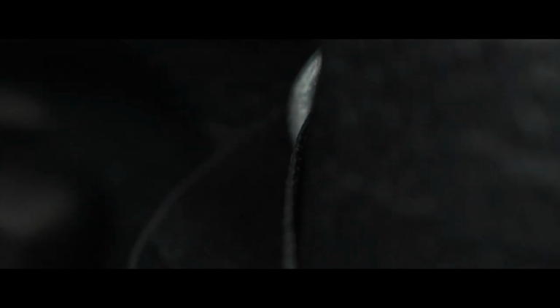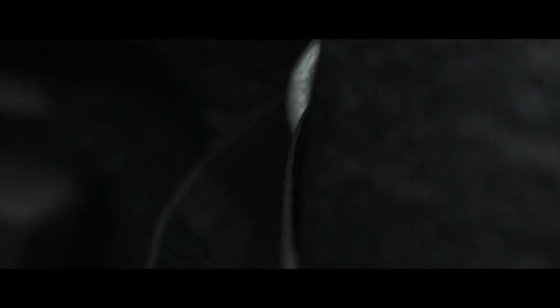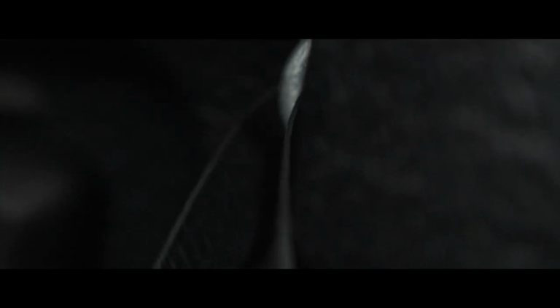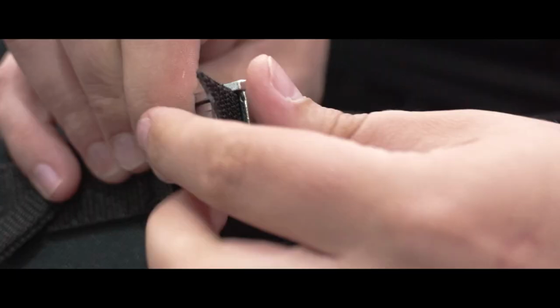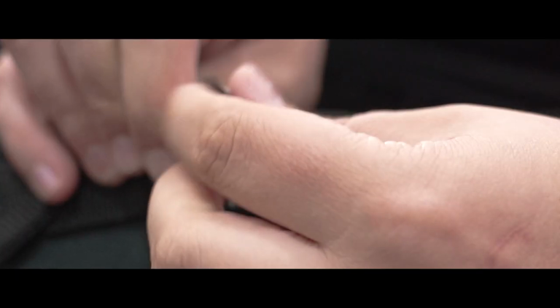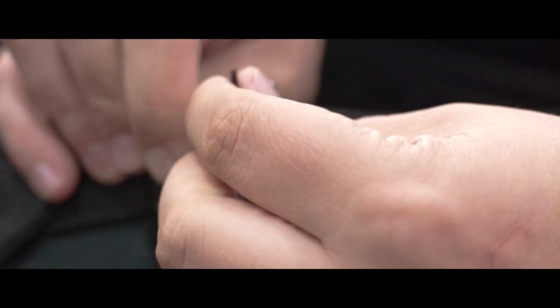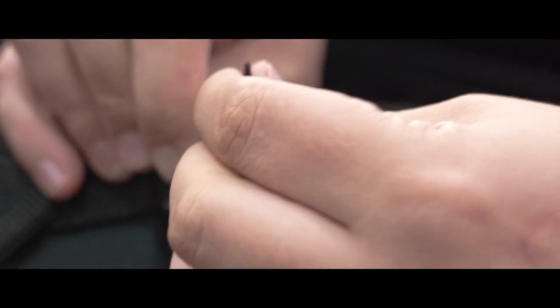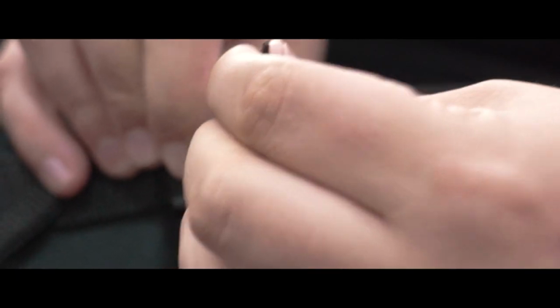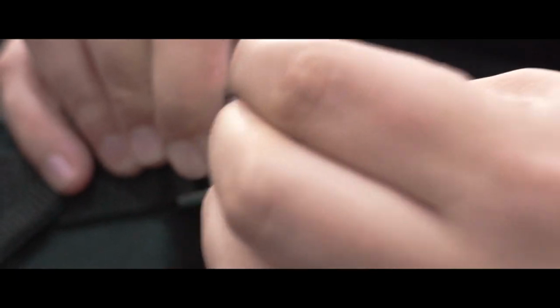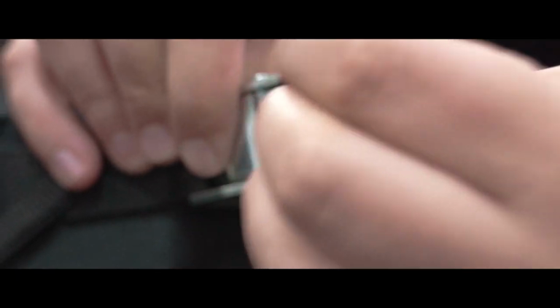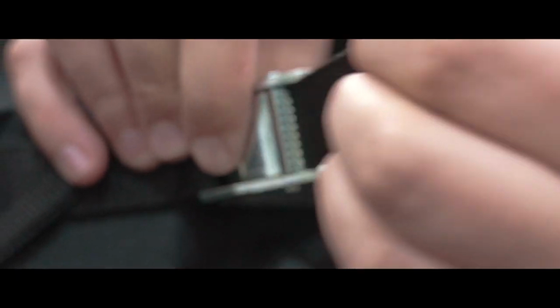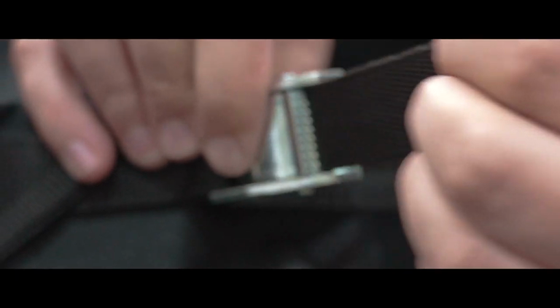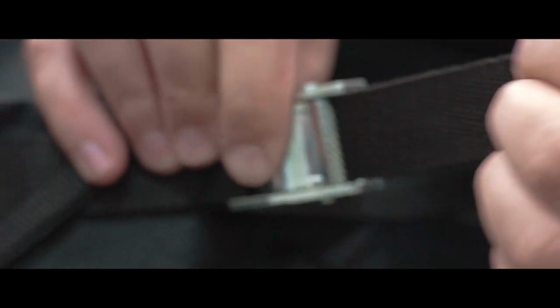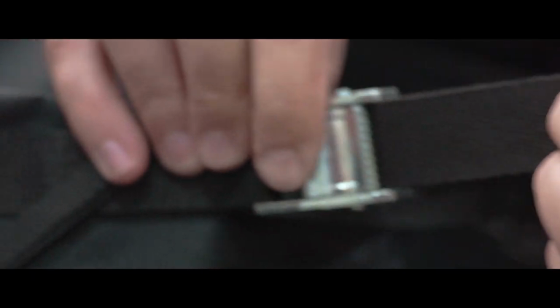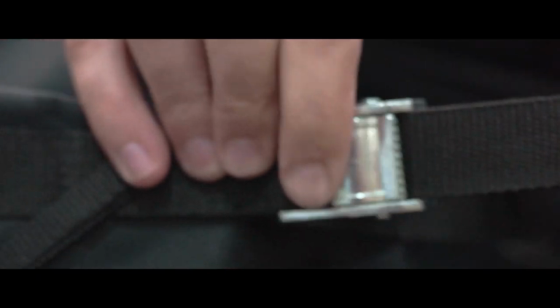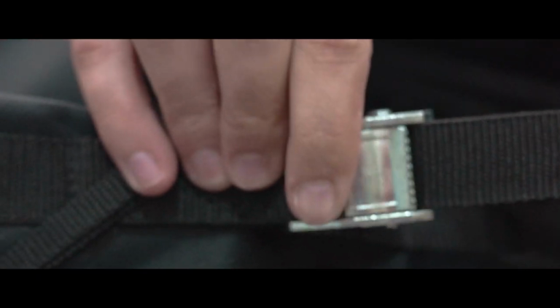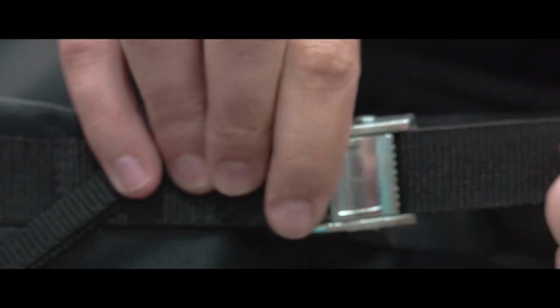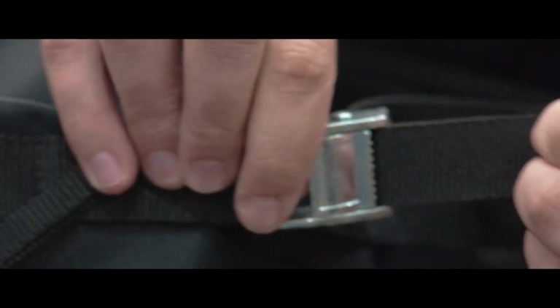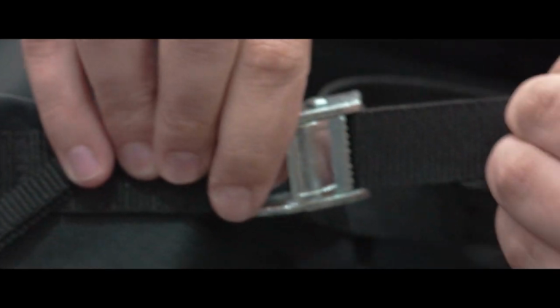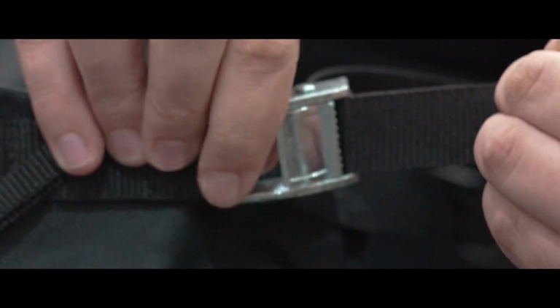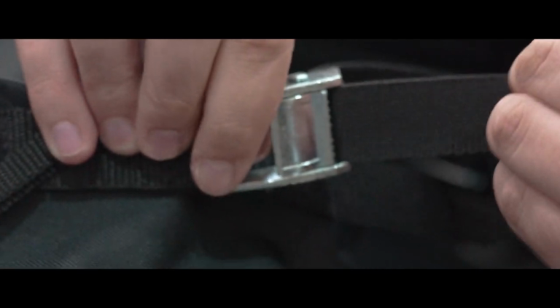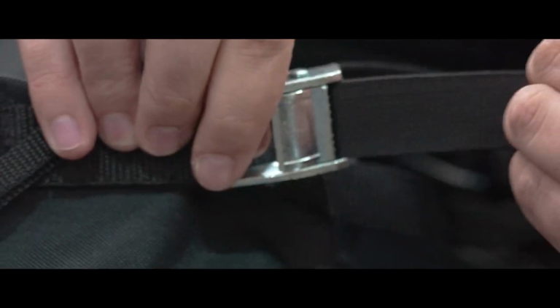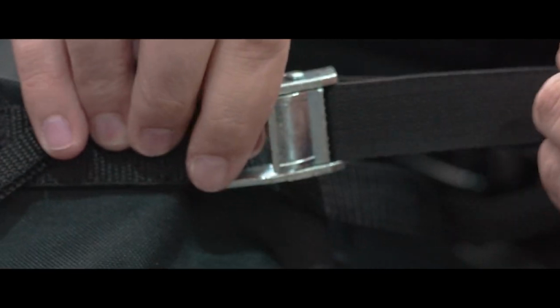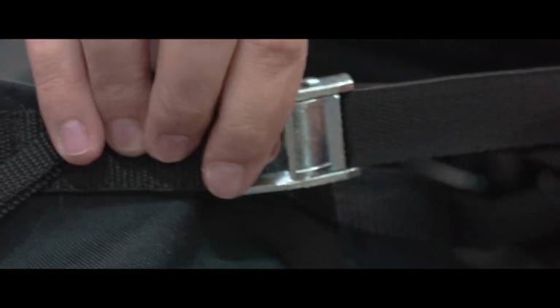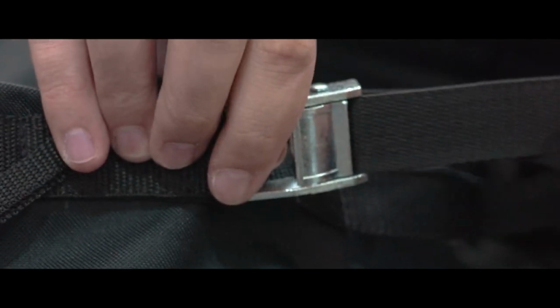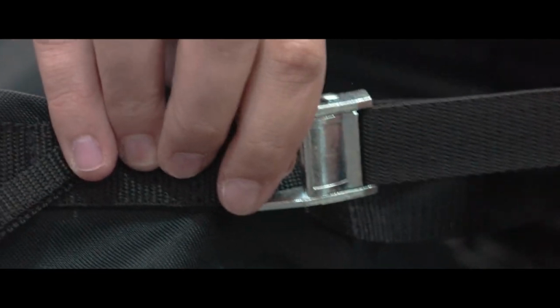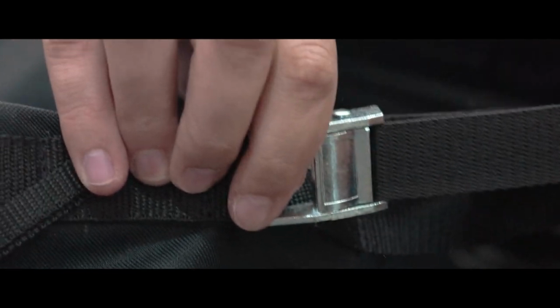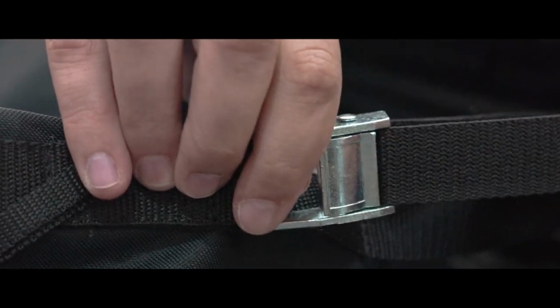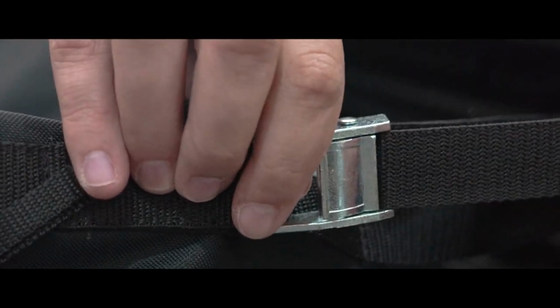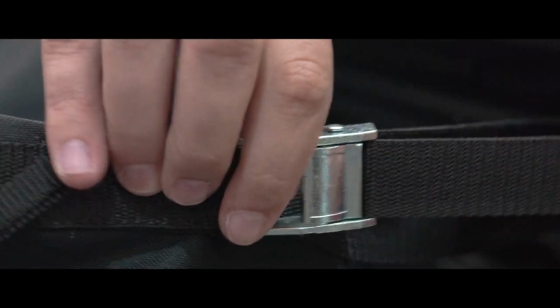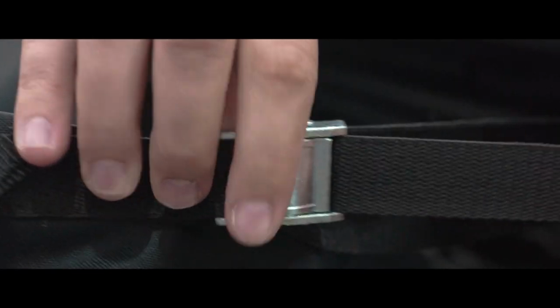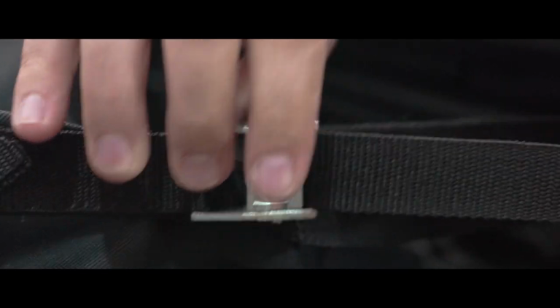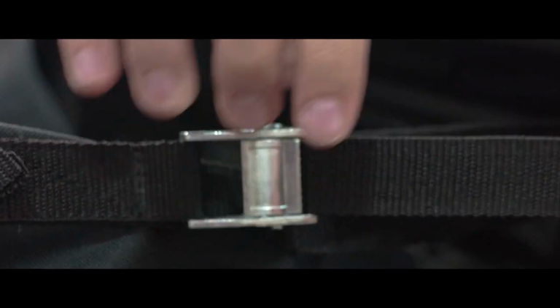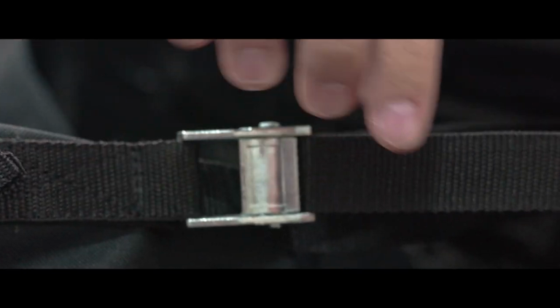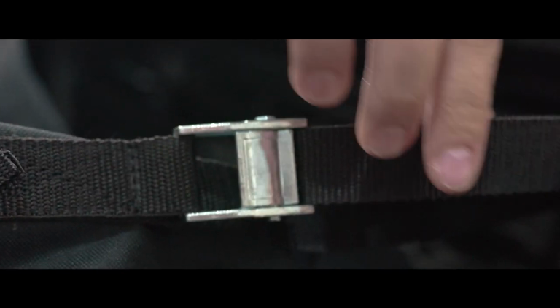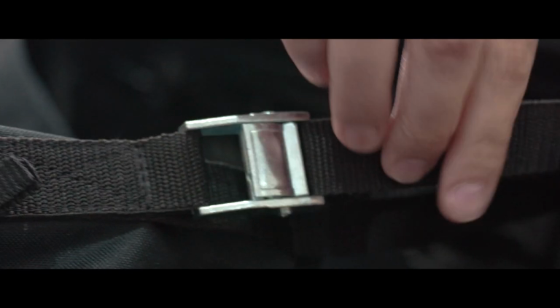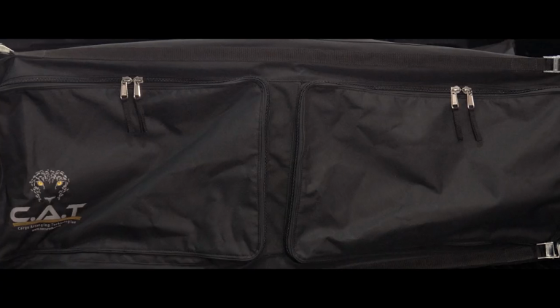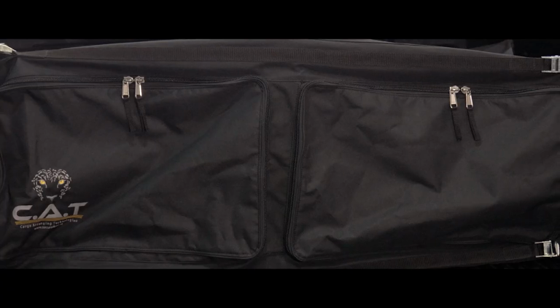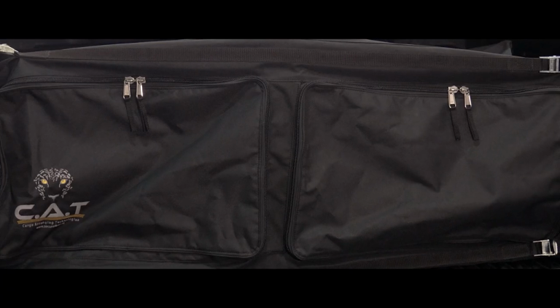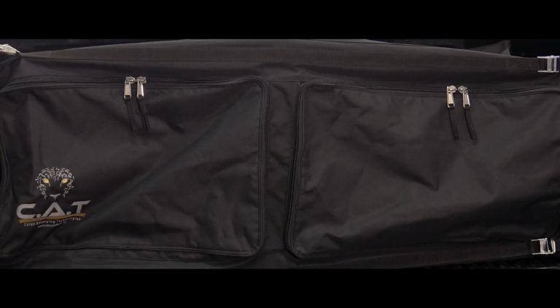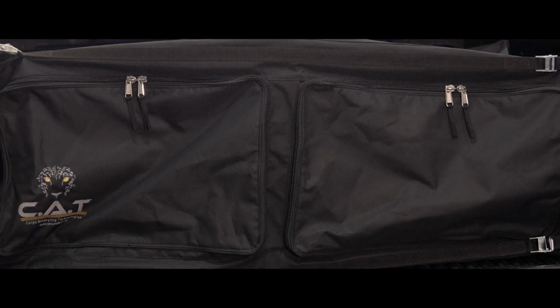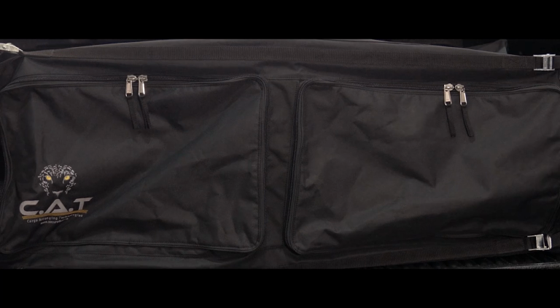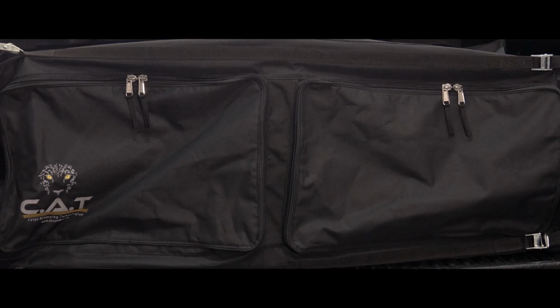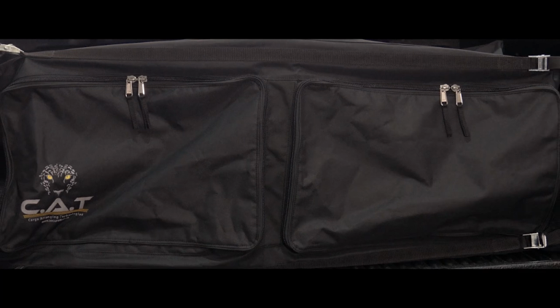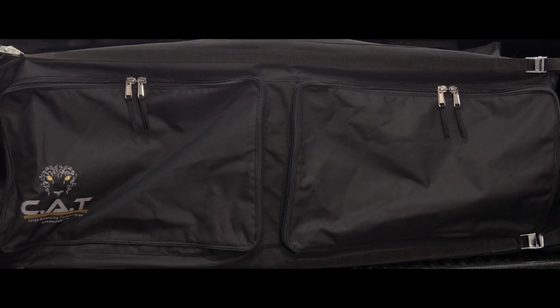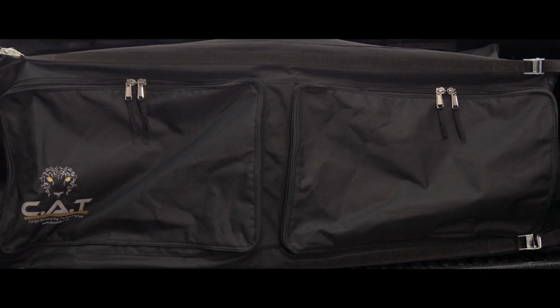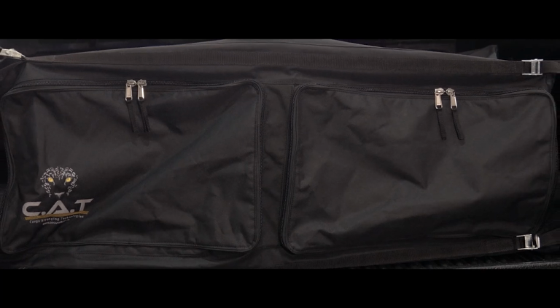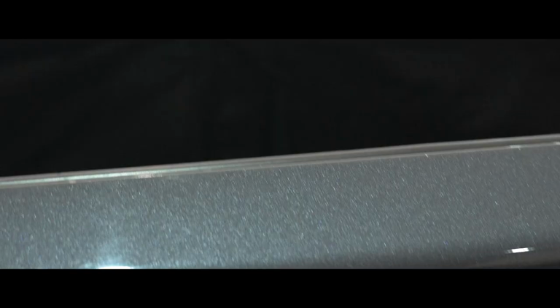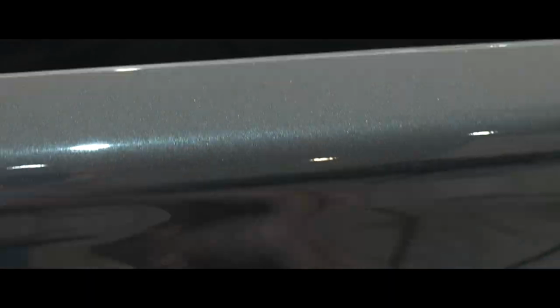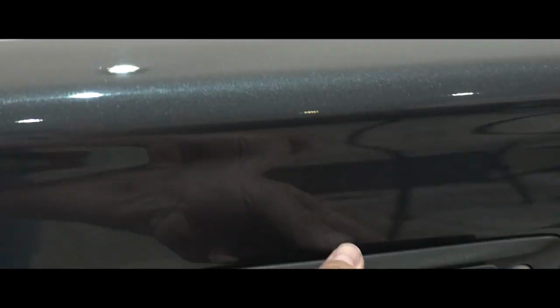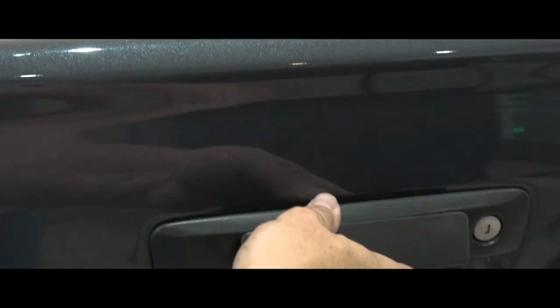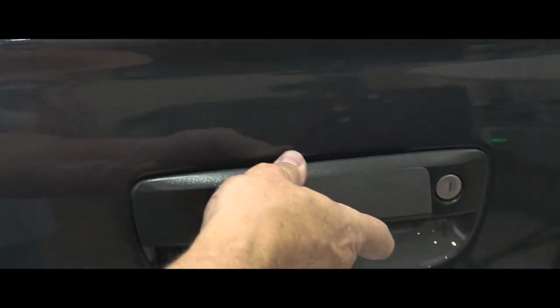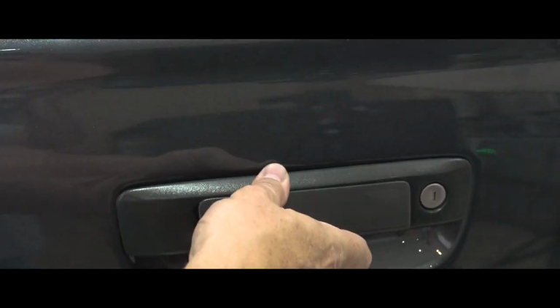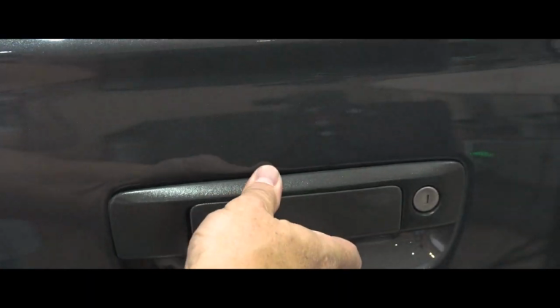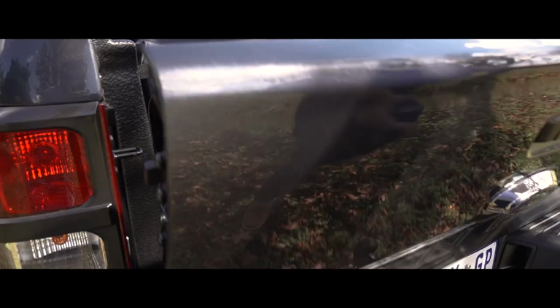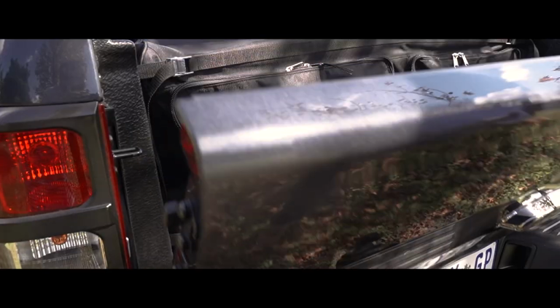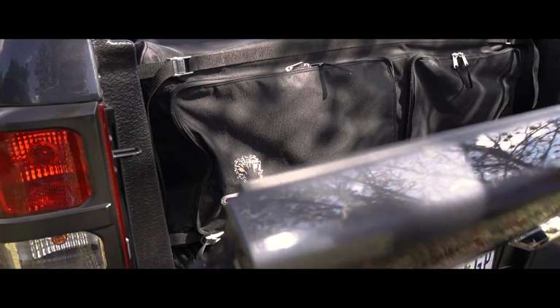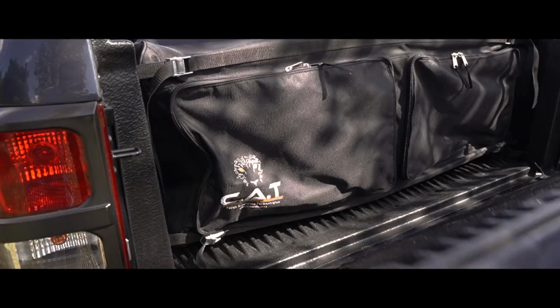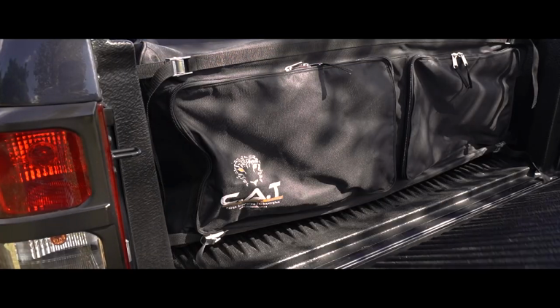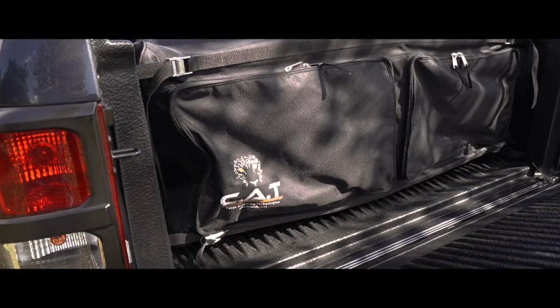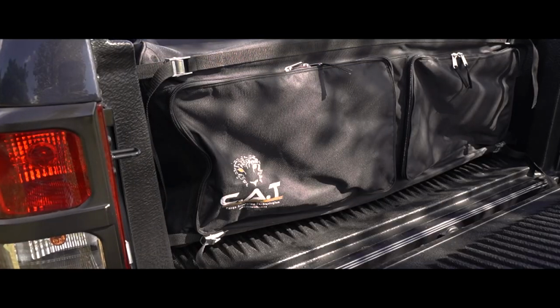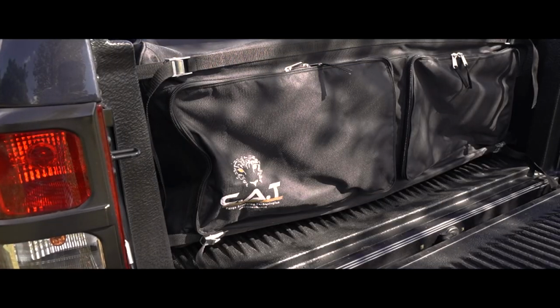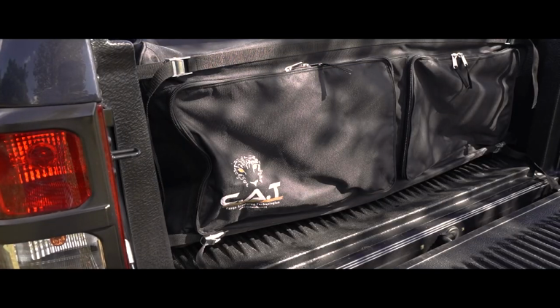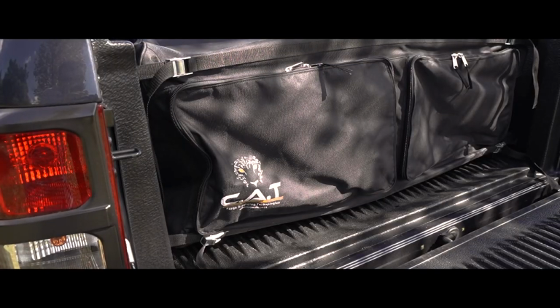The organizer is made for front loading, which means you can use it with the tongue cover or security lid in the closed position.